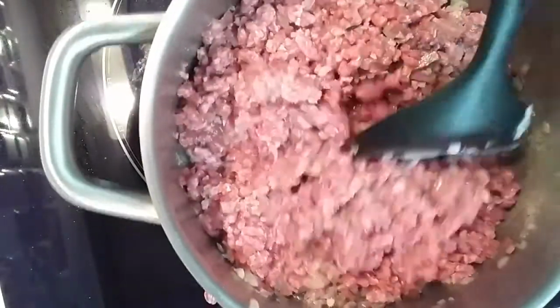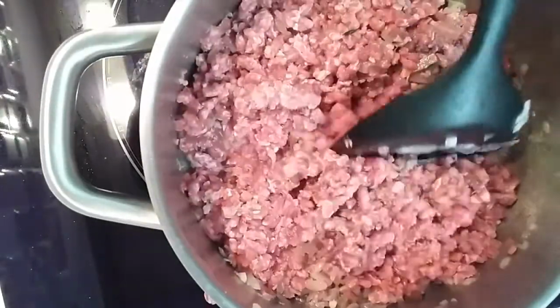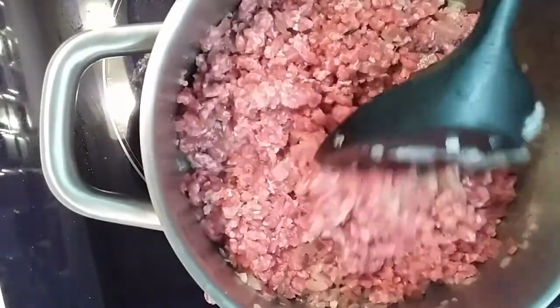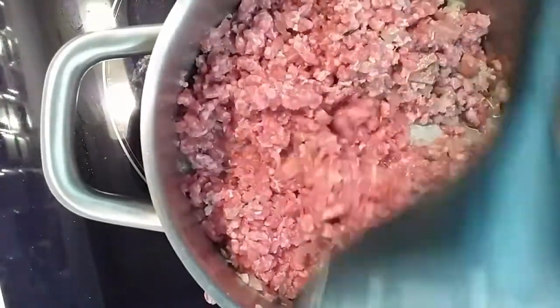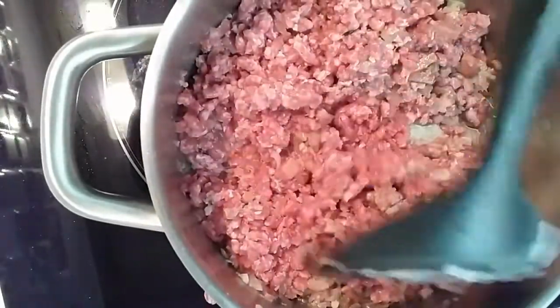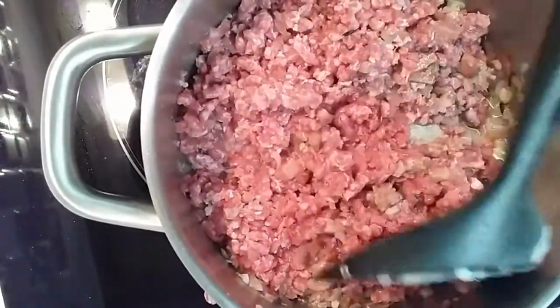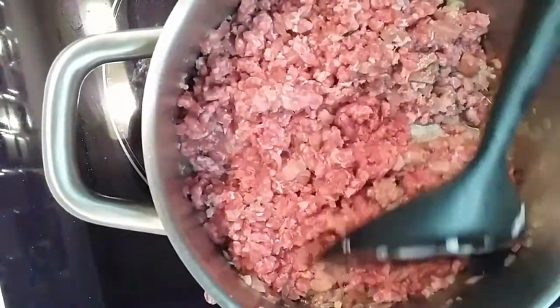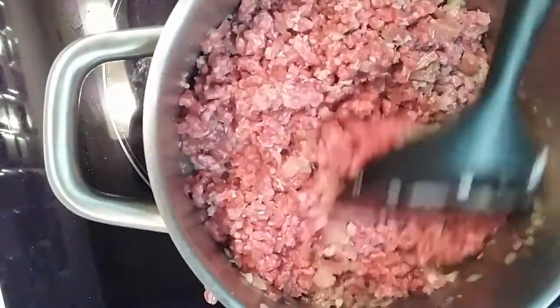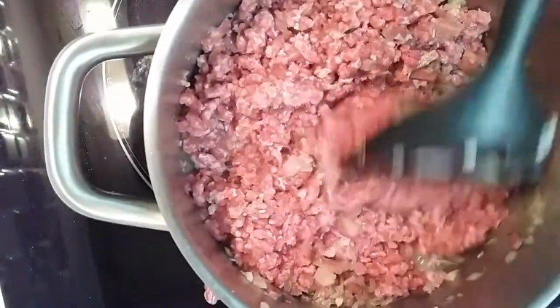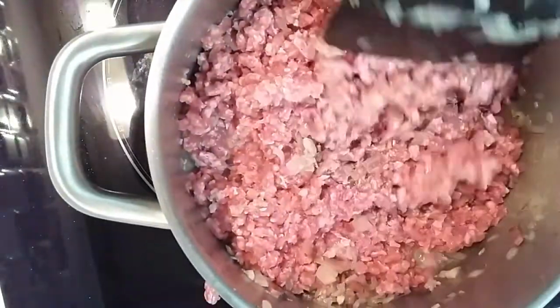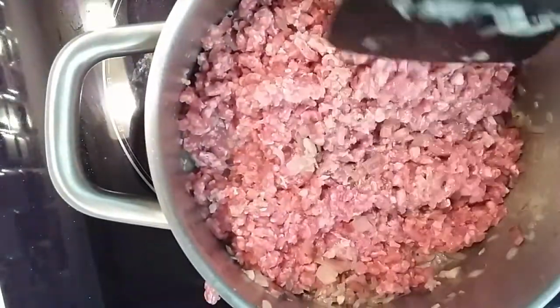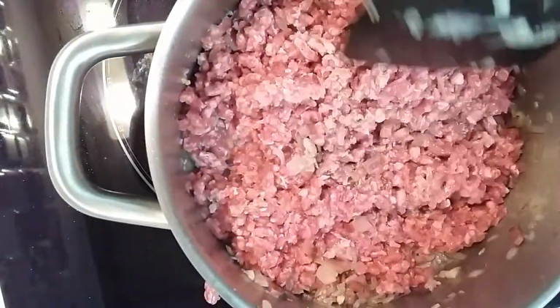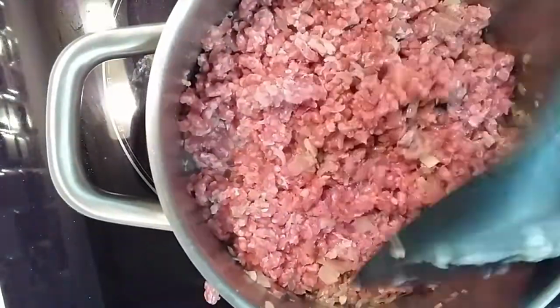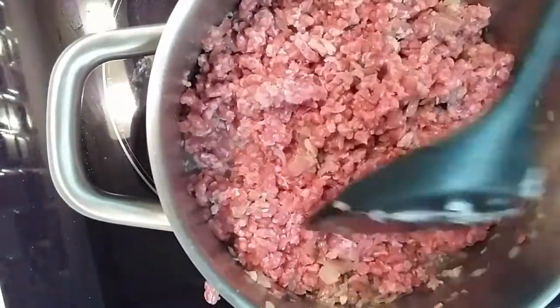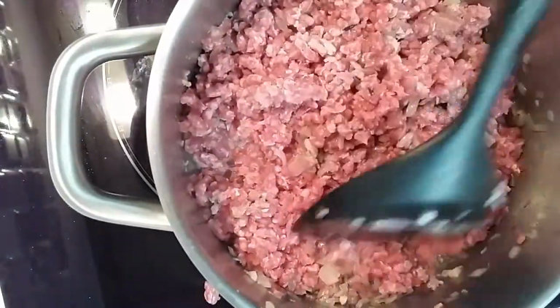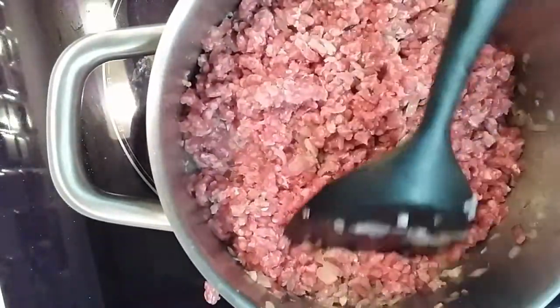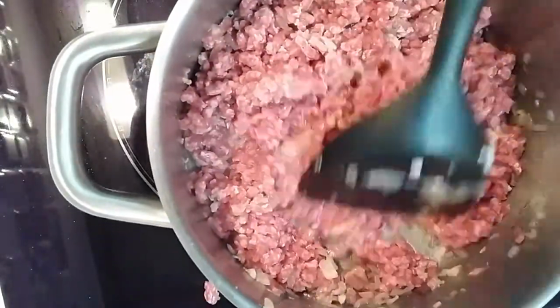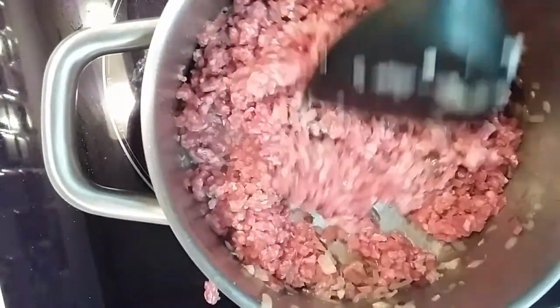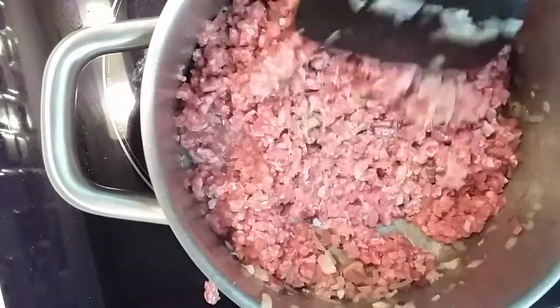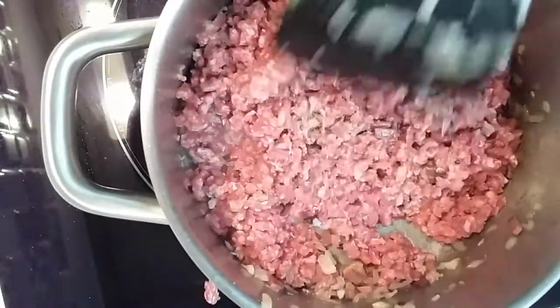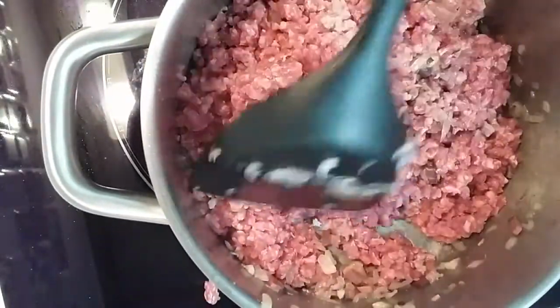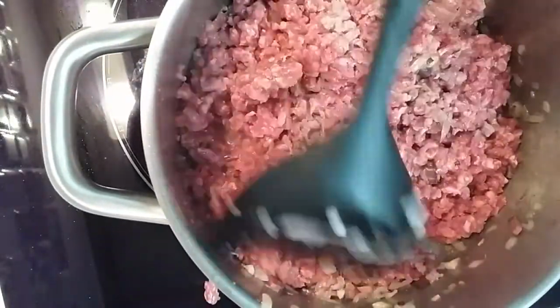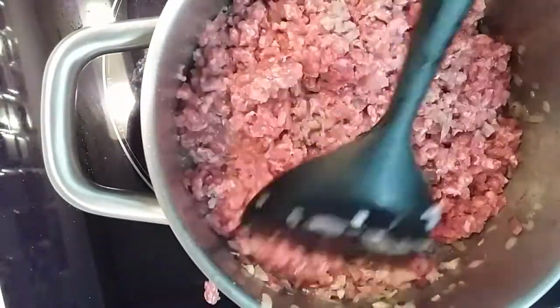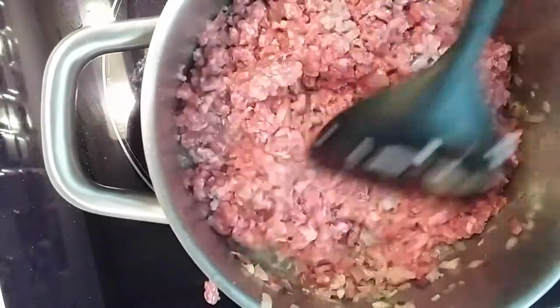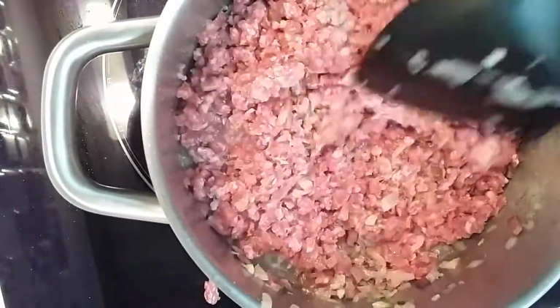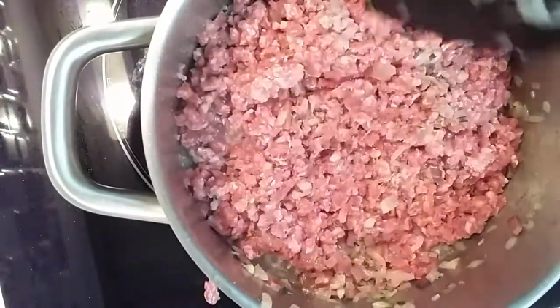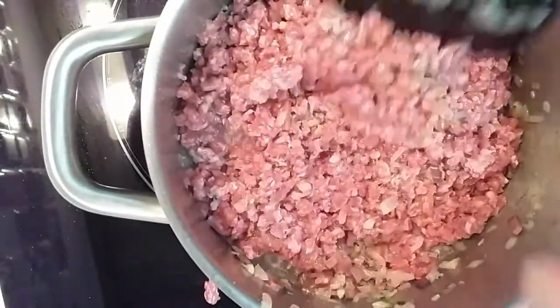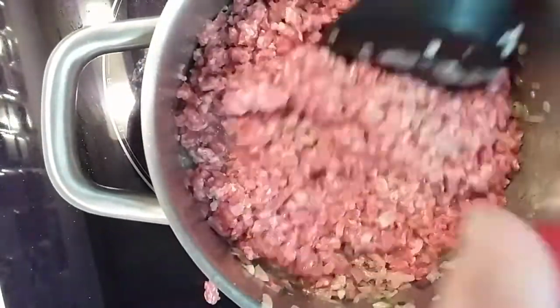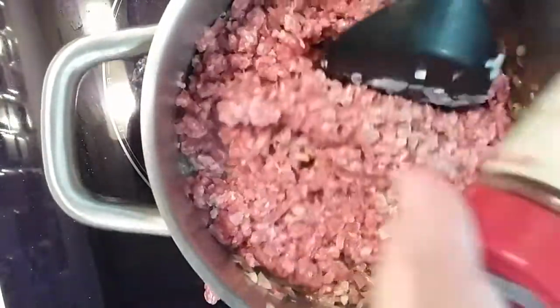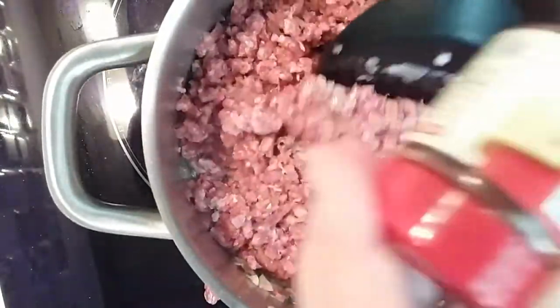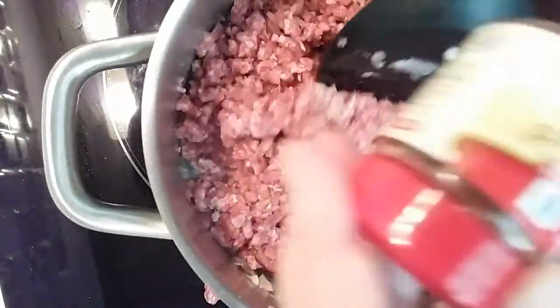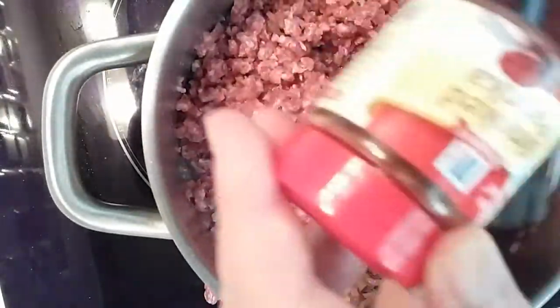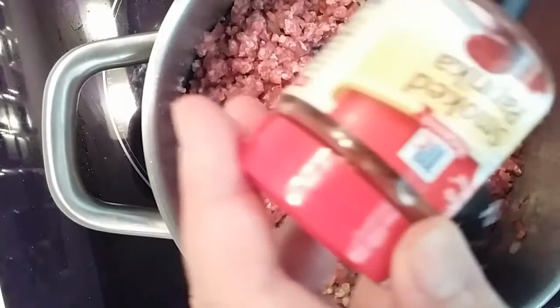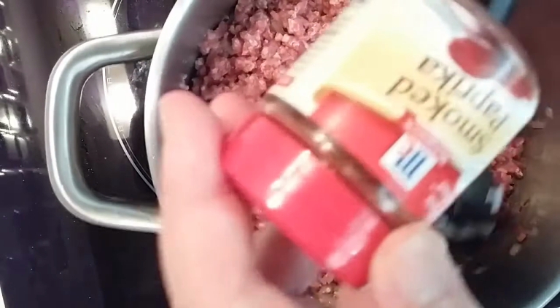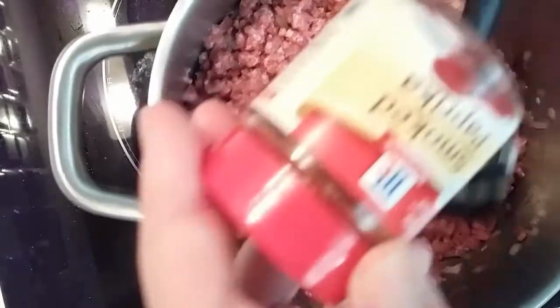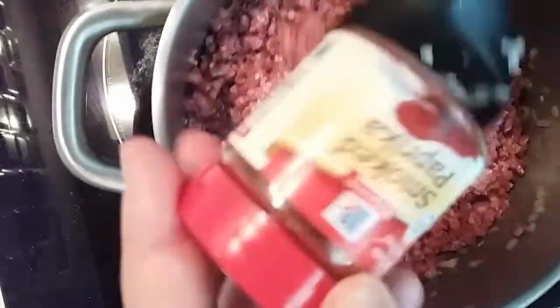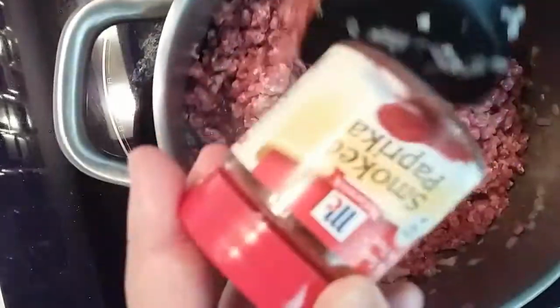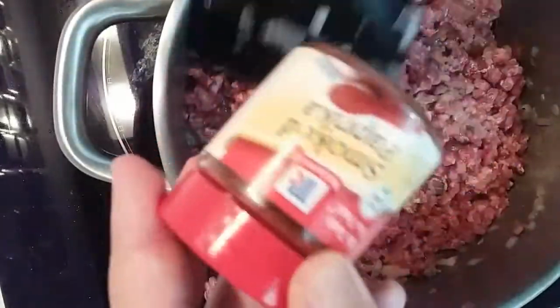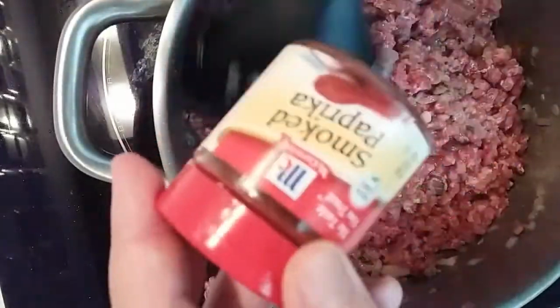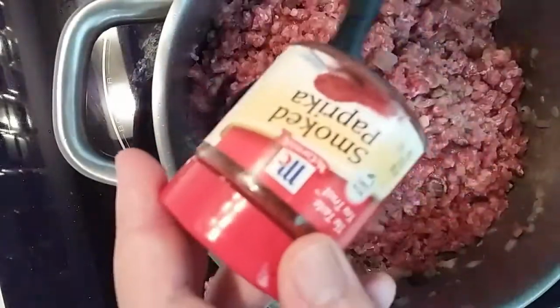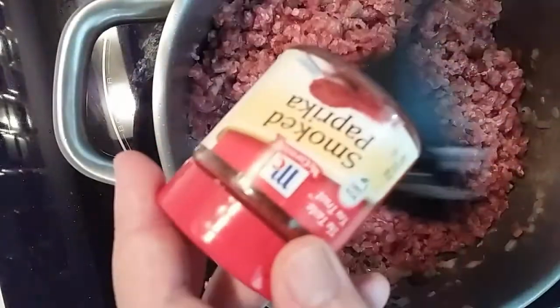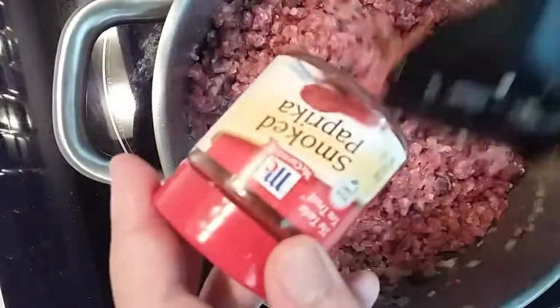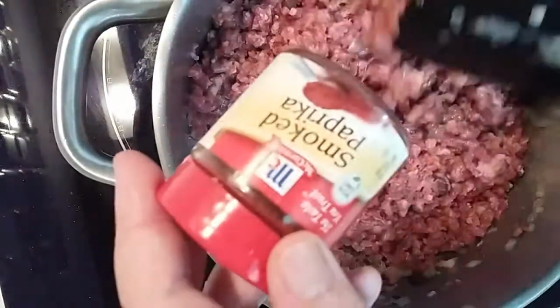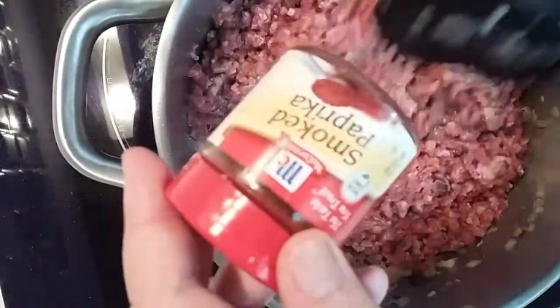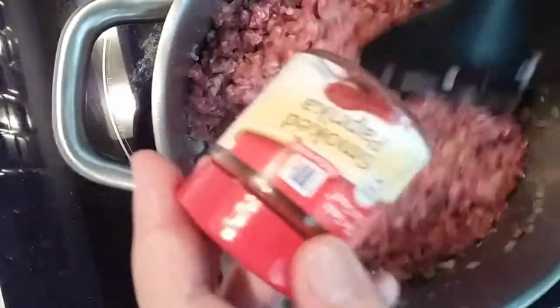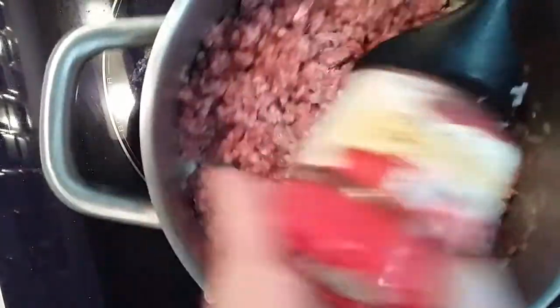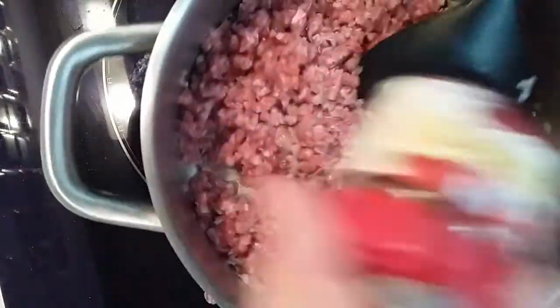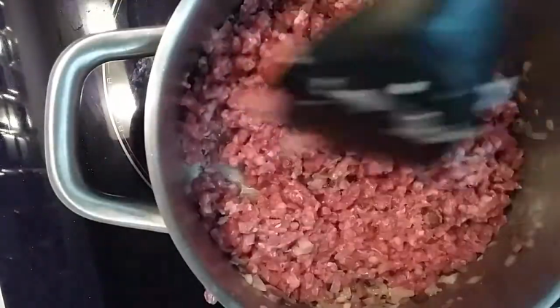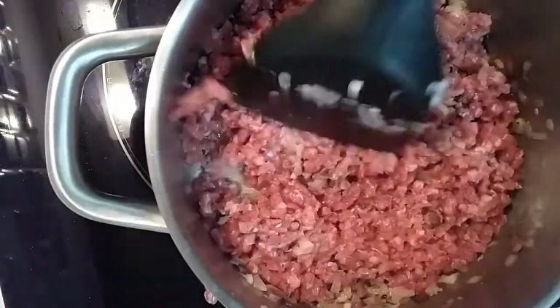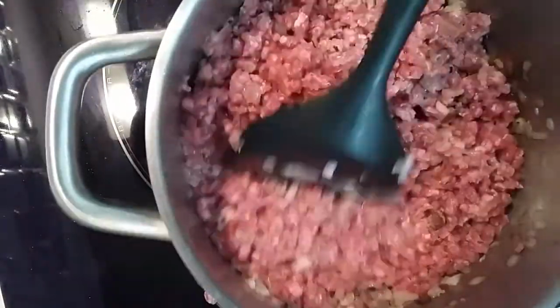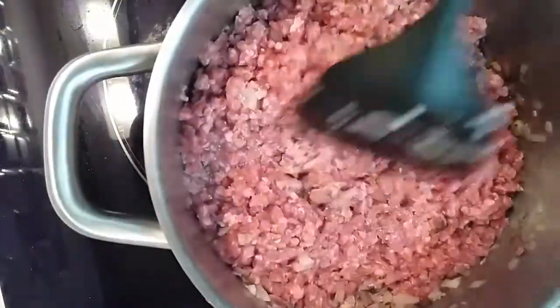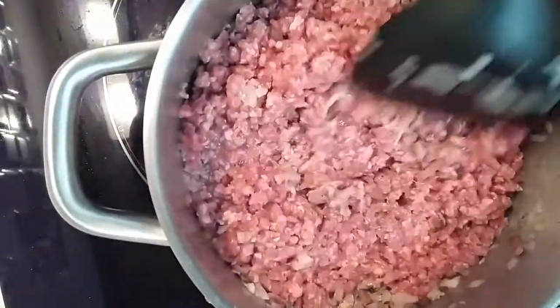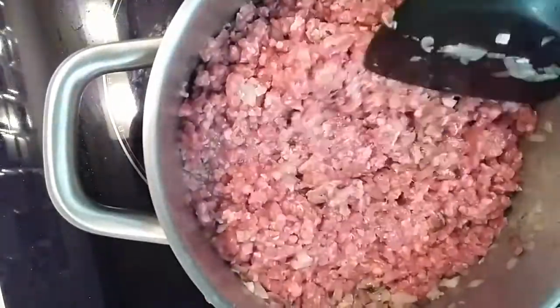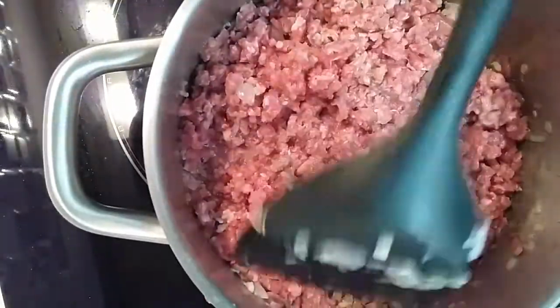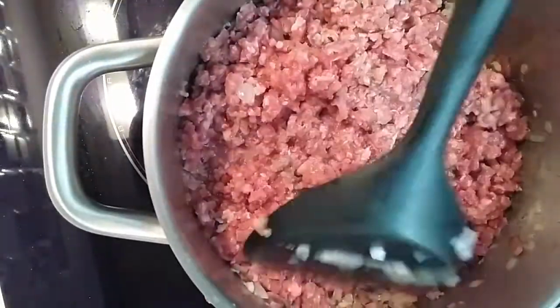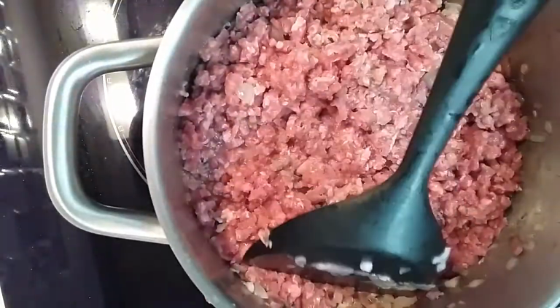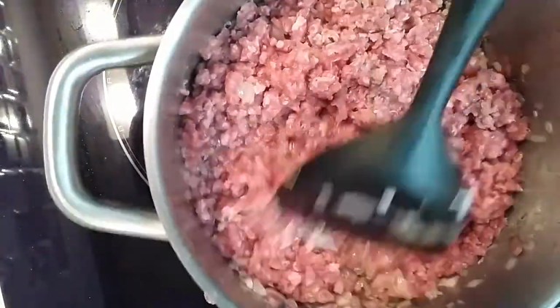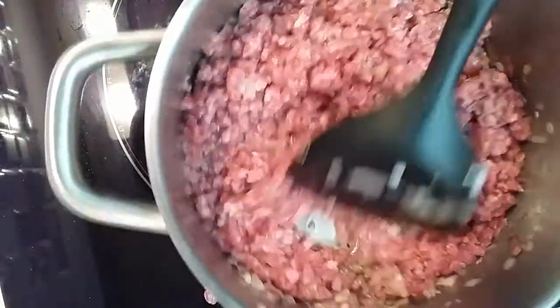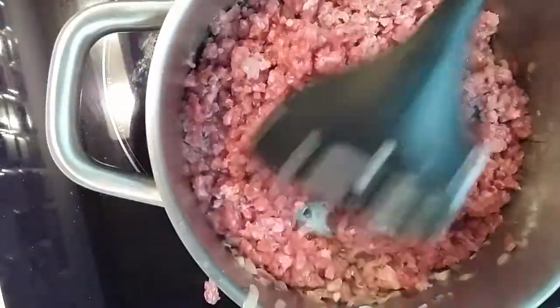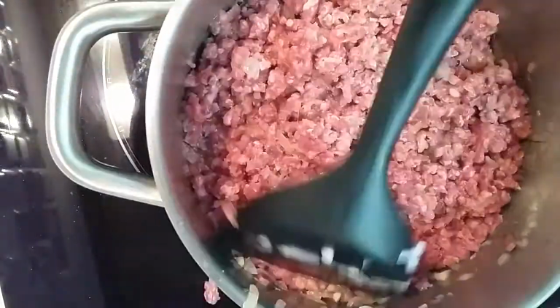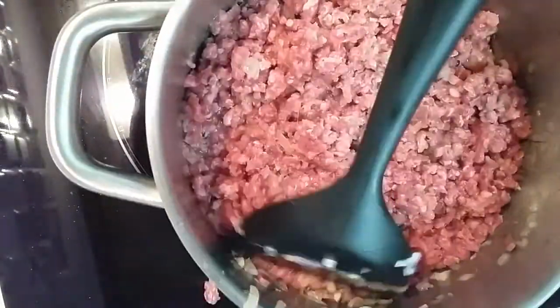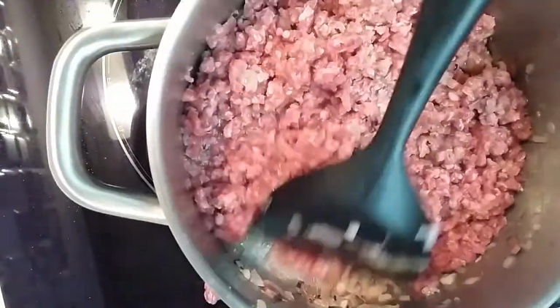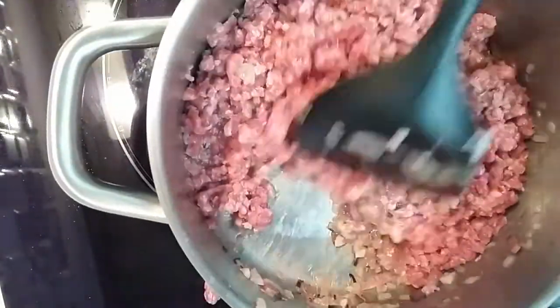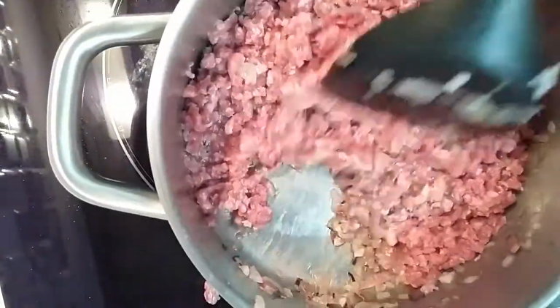Now we are going to add some smoked paprika. All right, add it in.